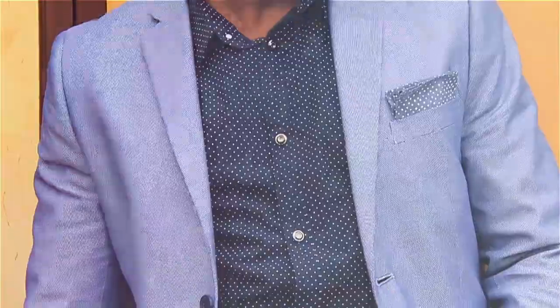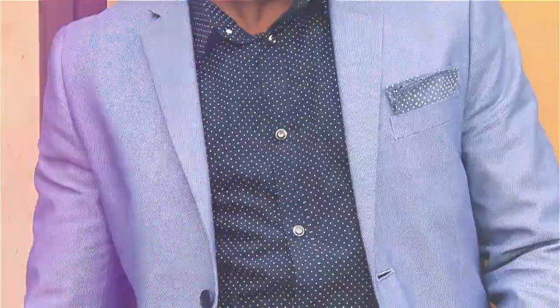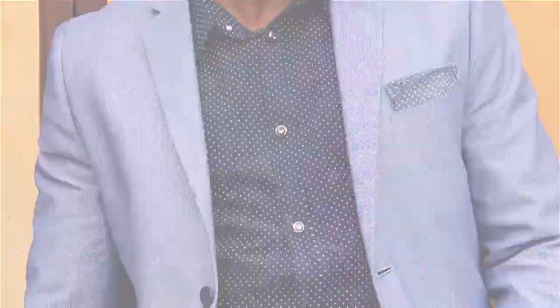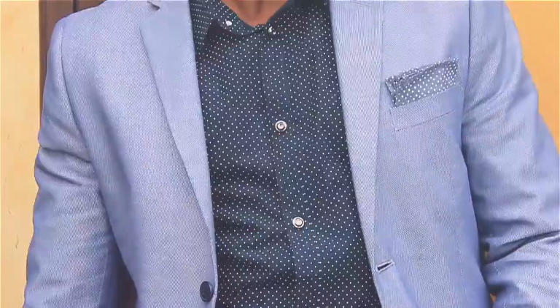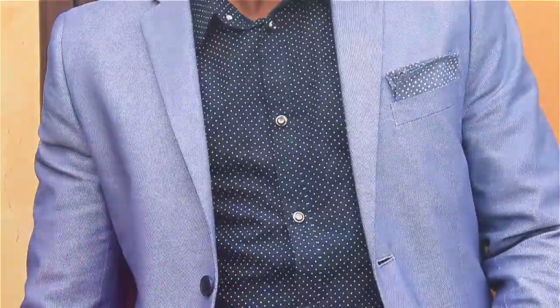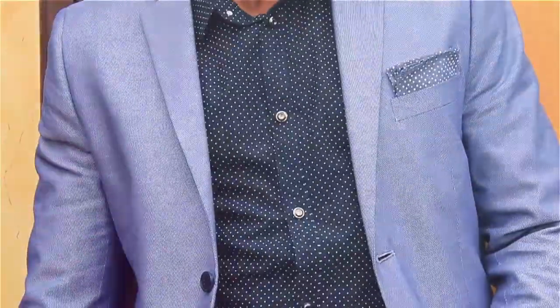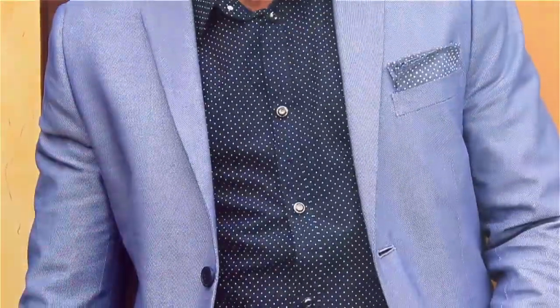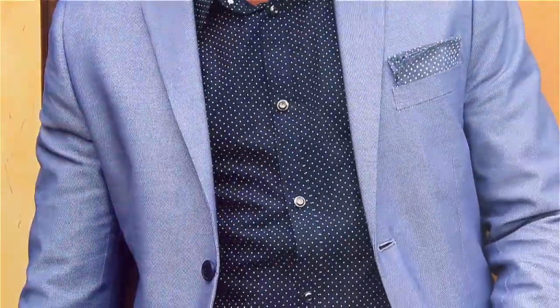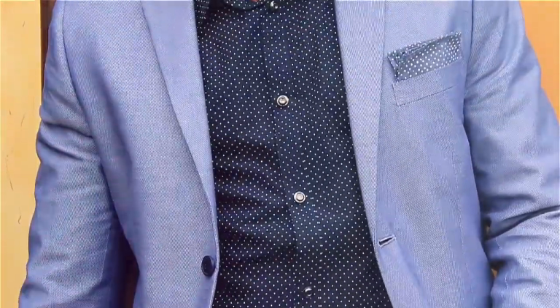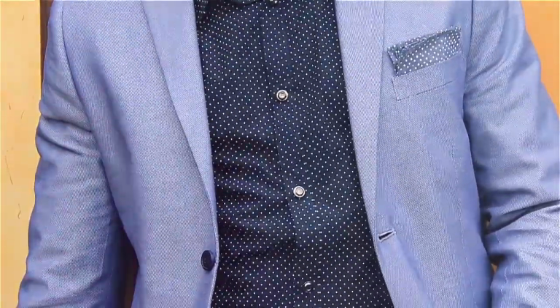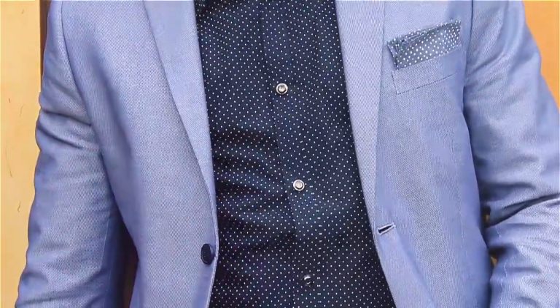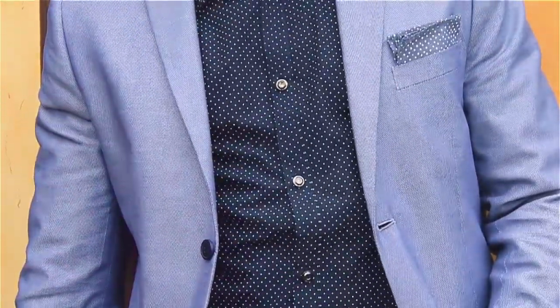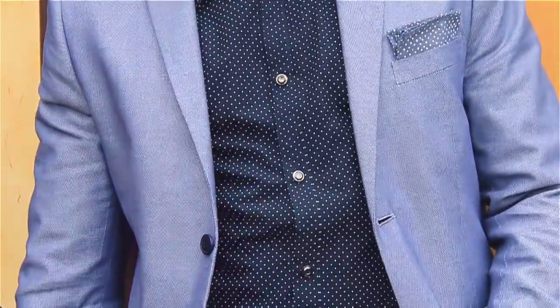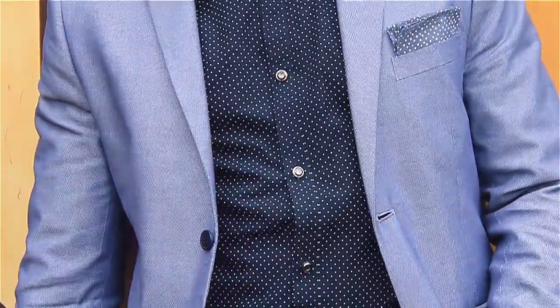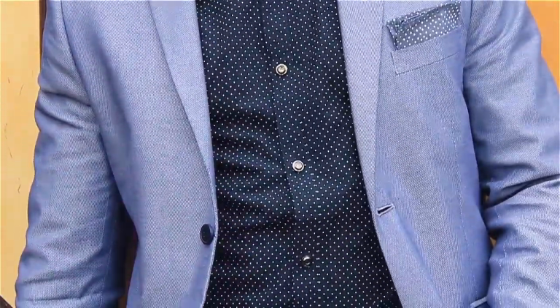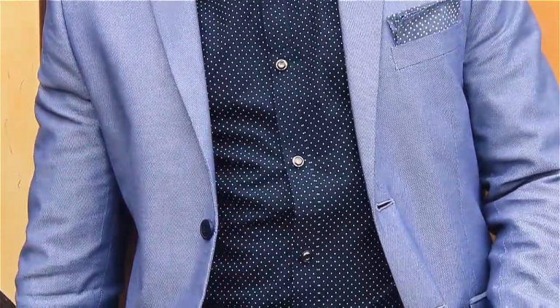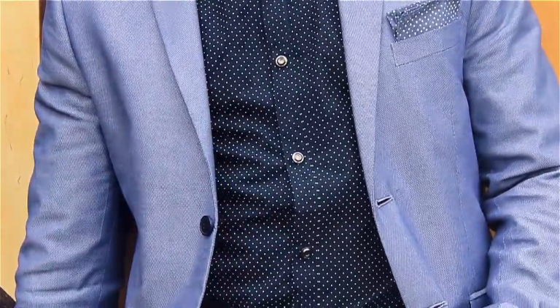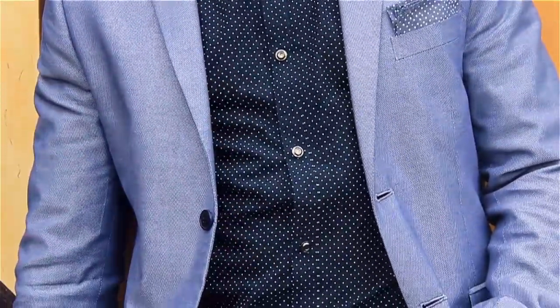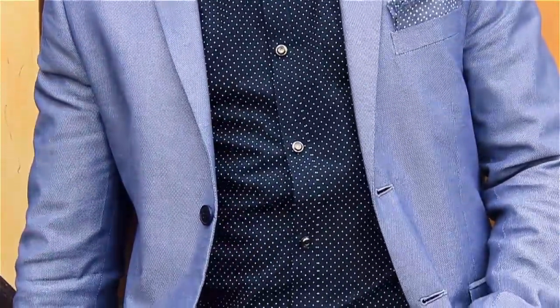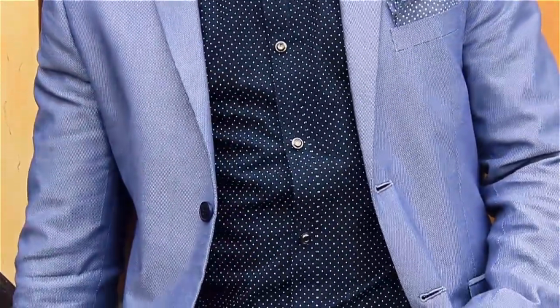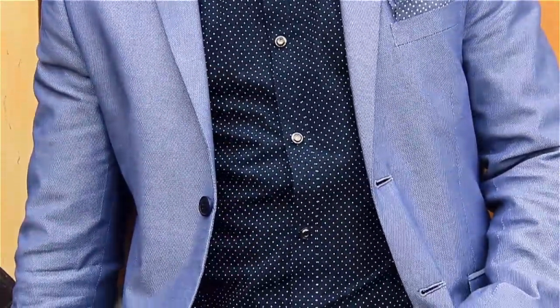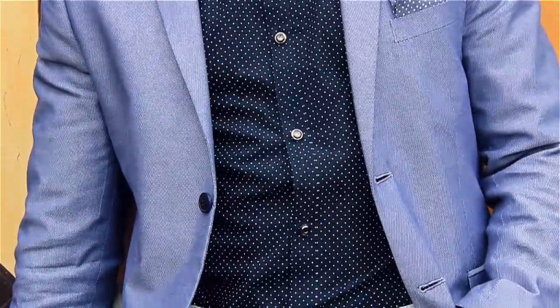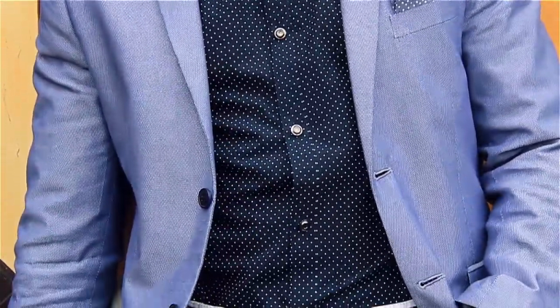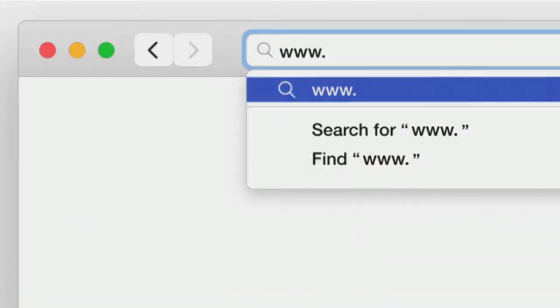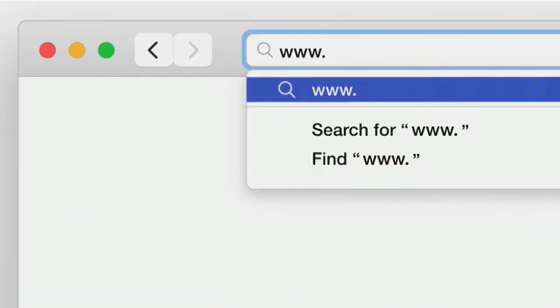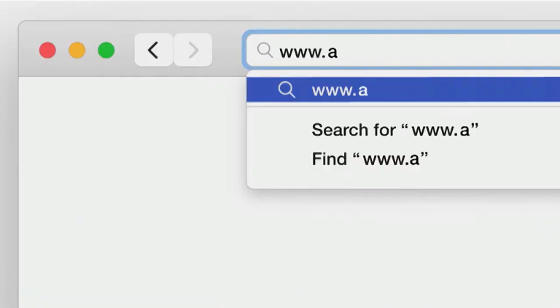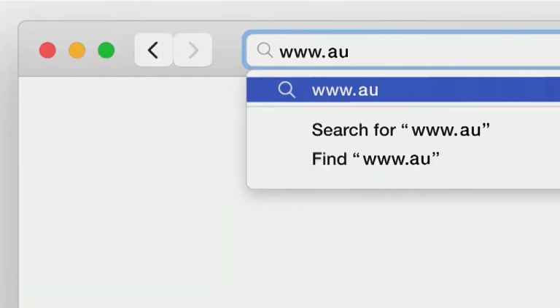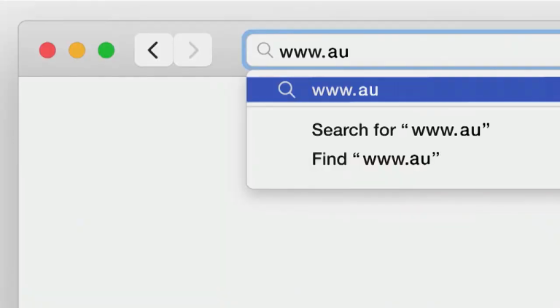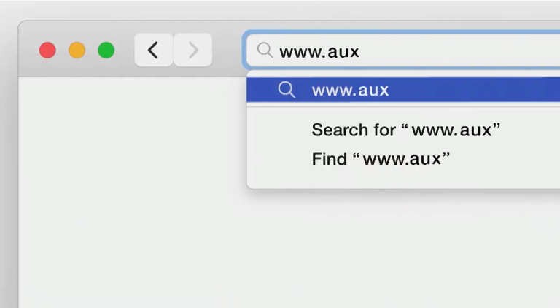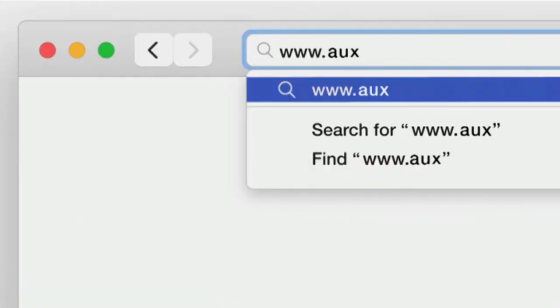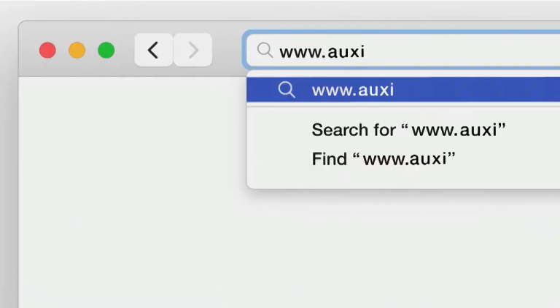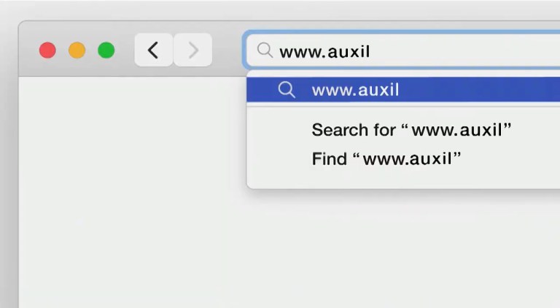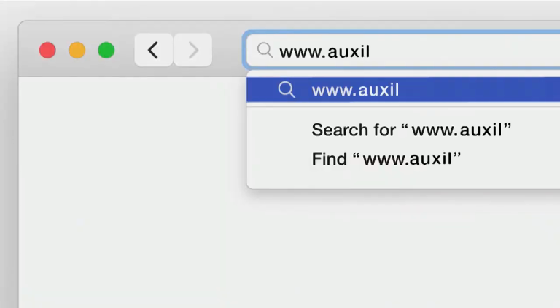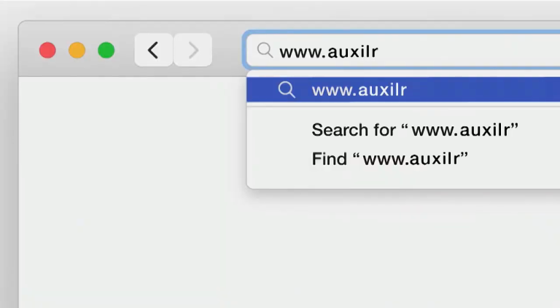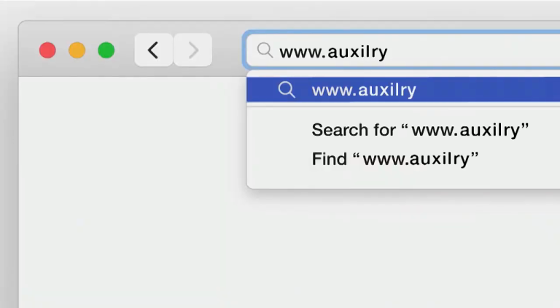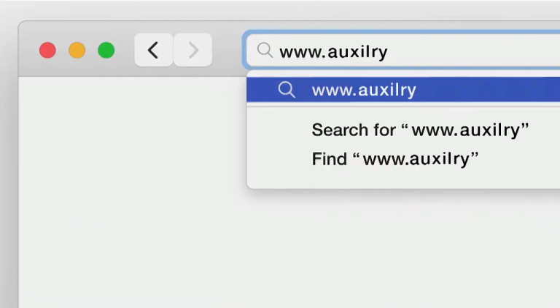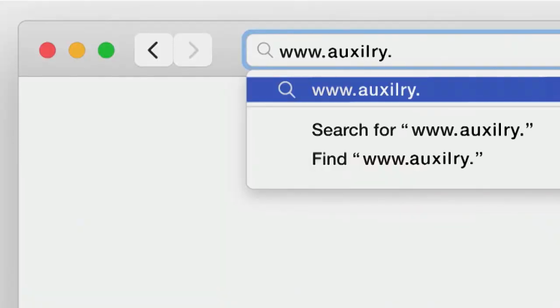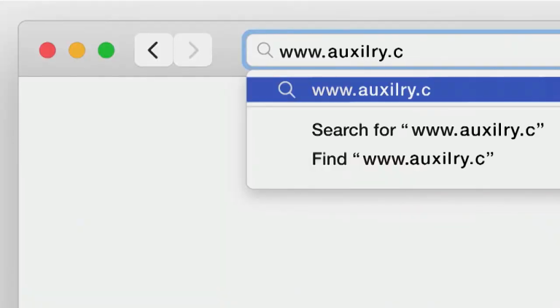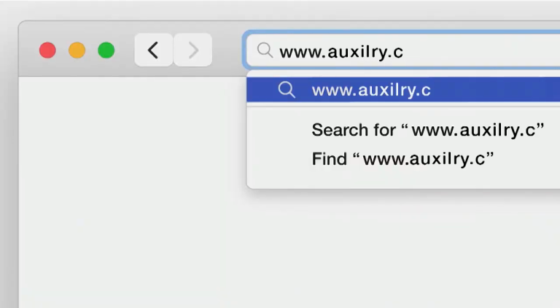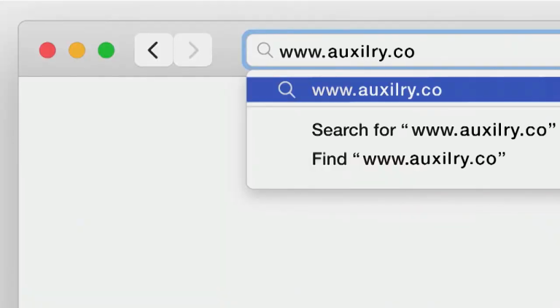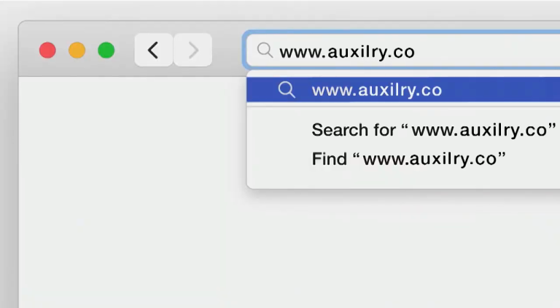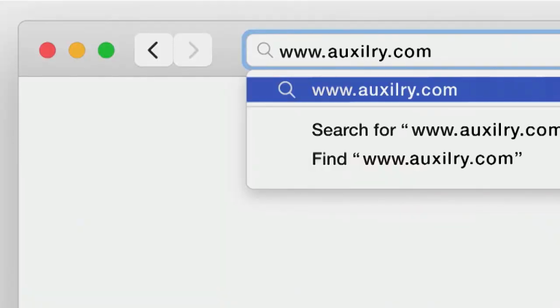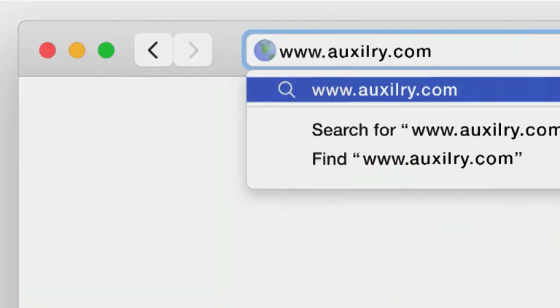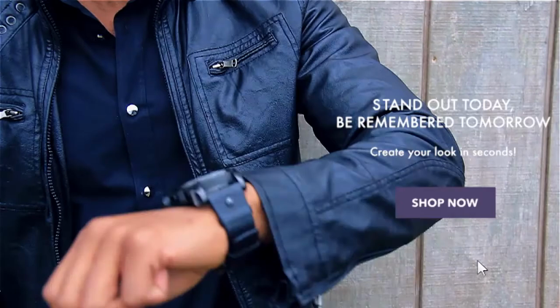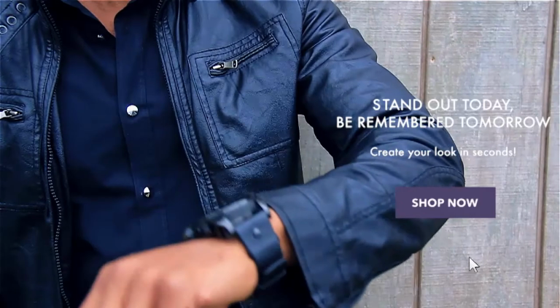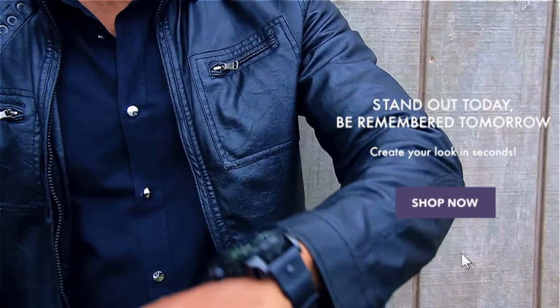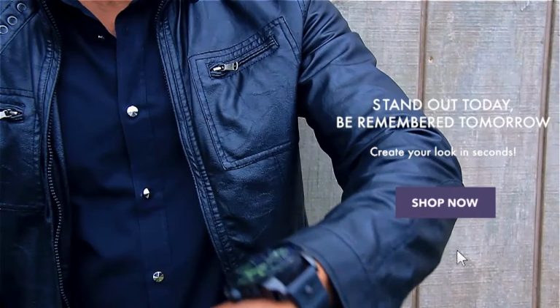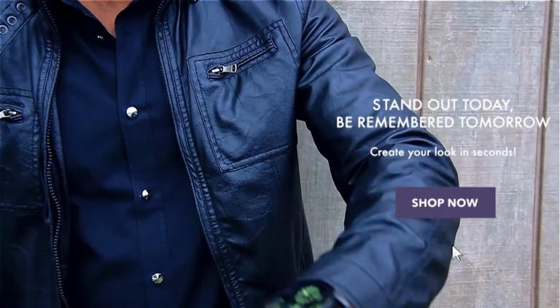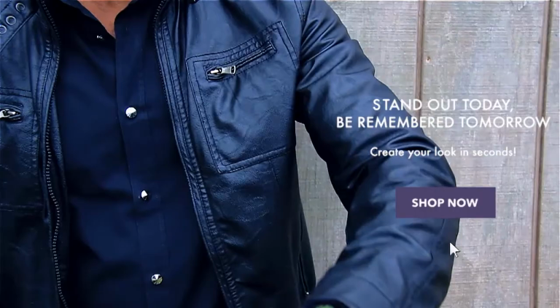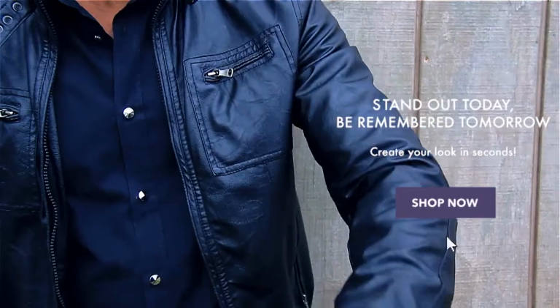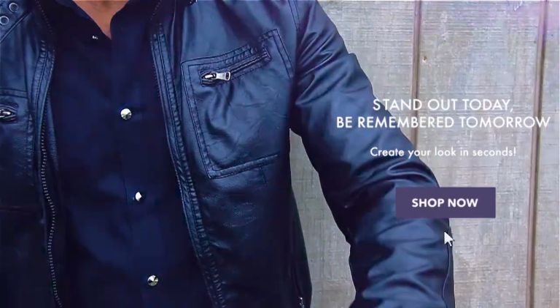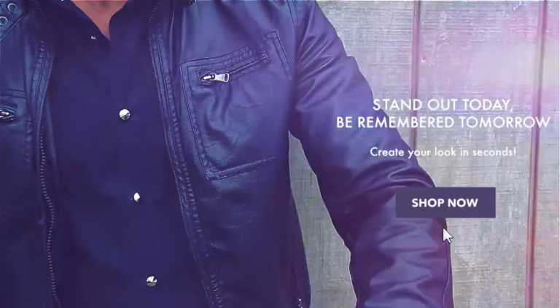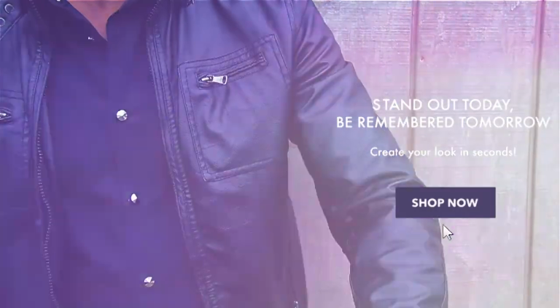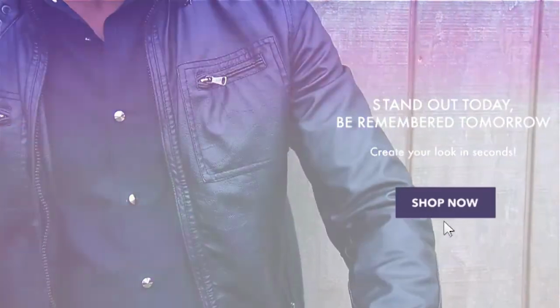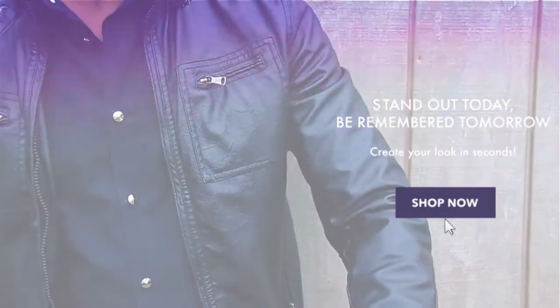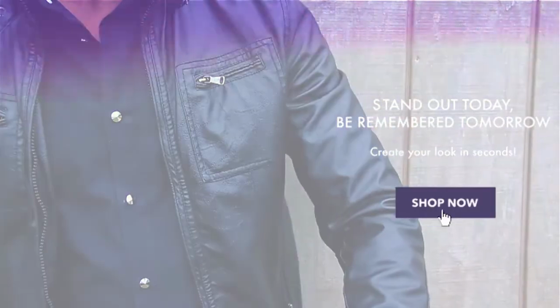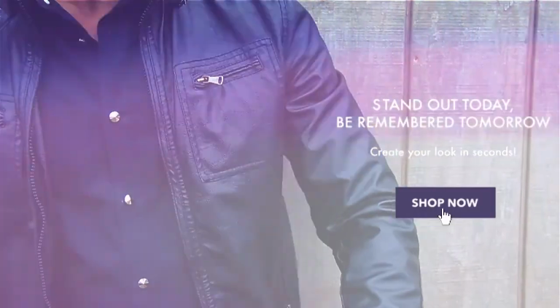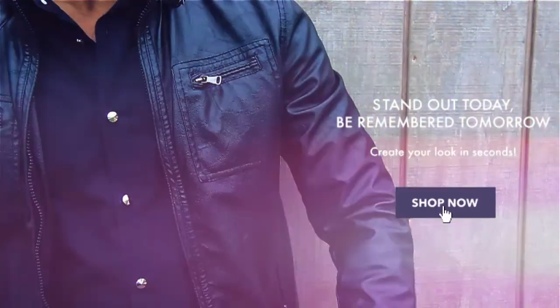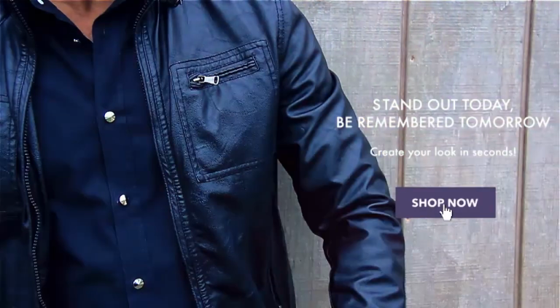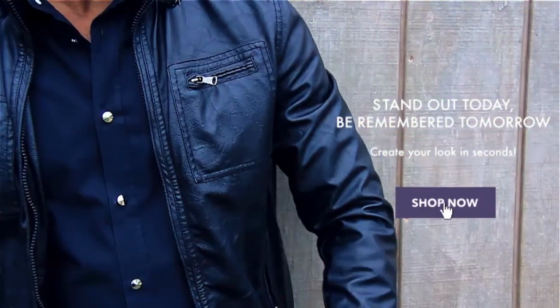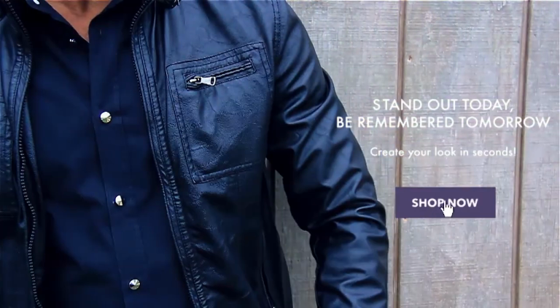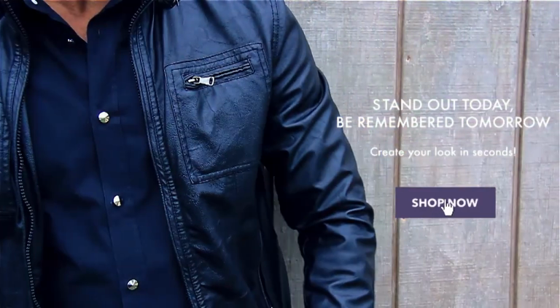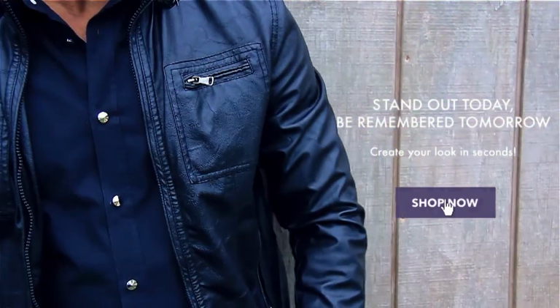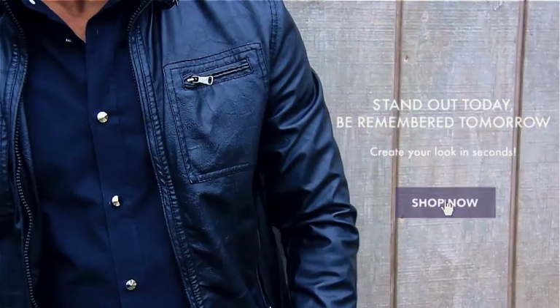Define your signature style by getting started at www.auxiliary.com. Stand out today and be remembered tomorrow.